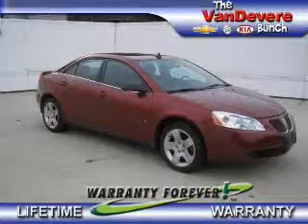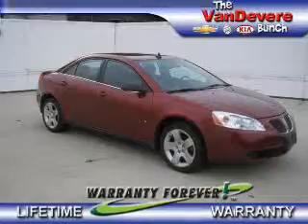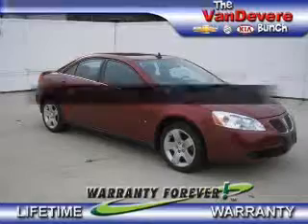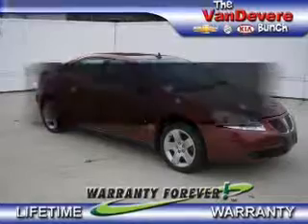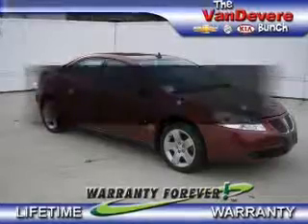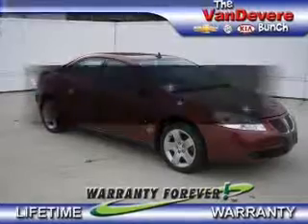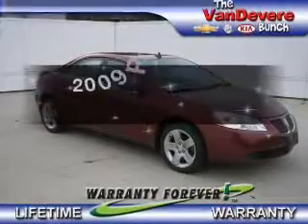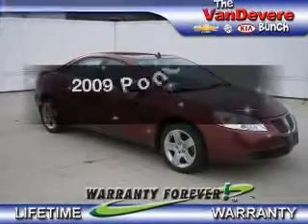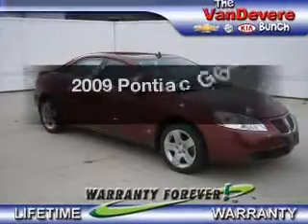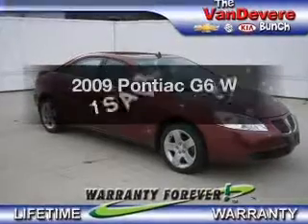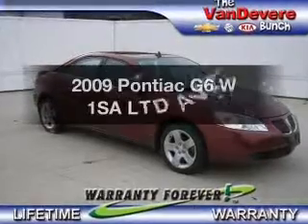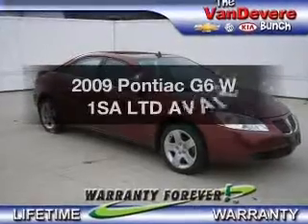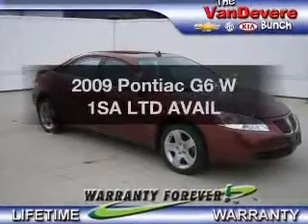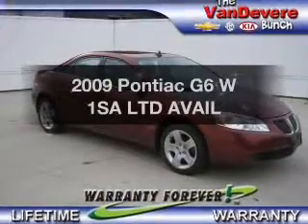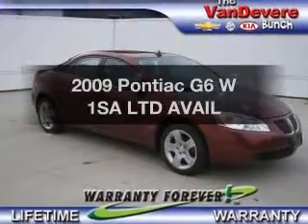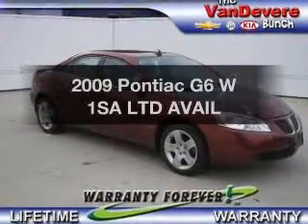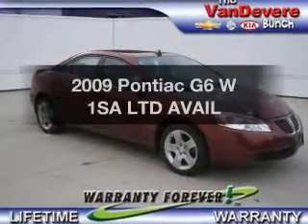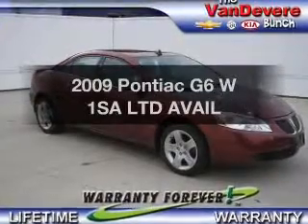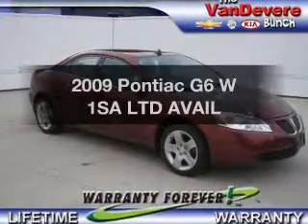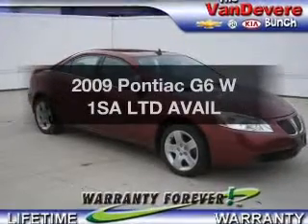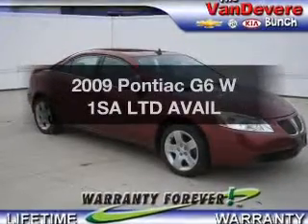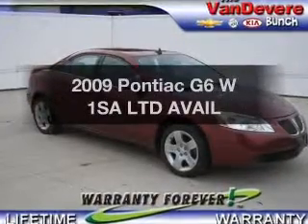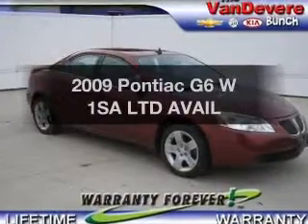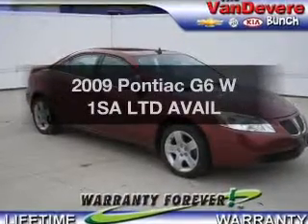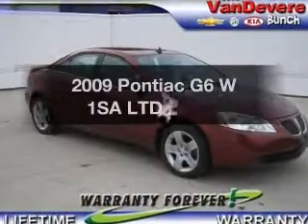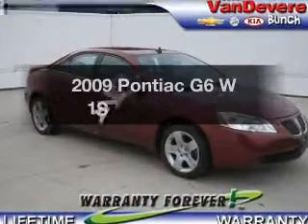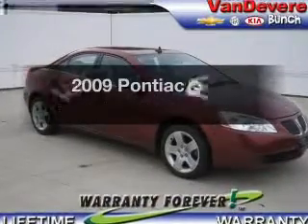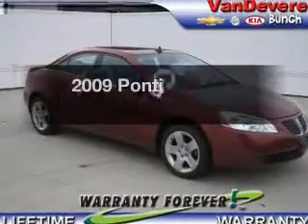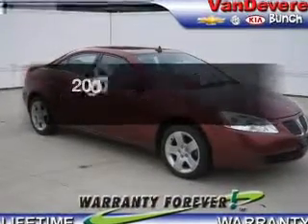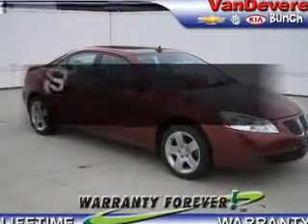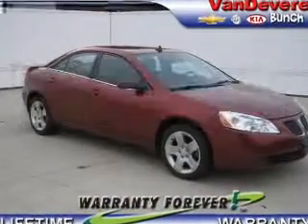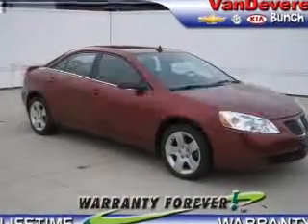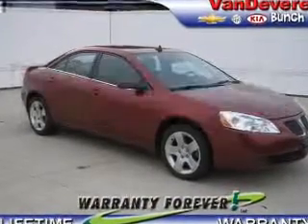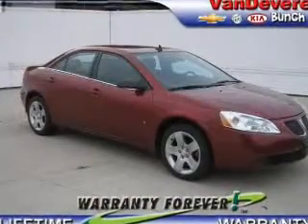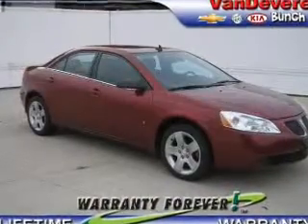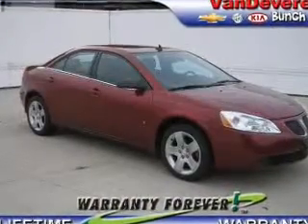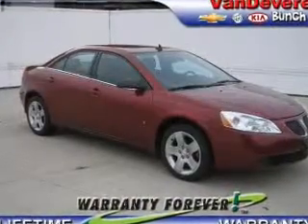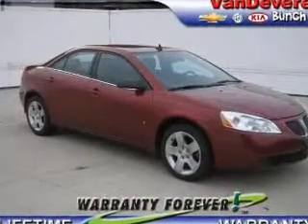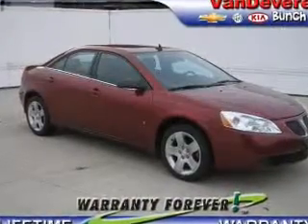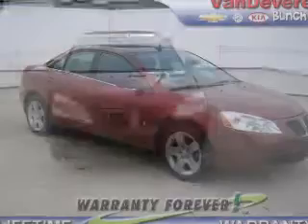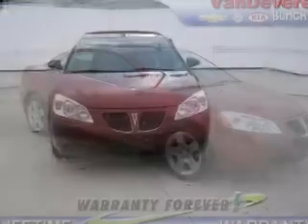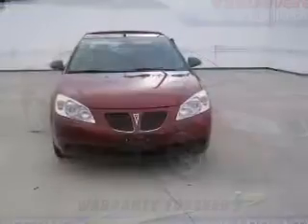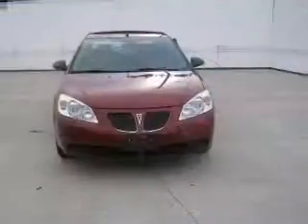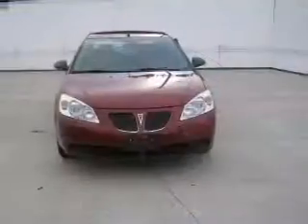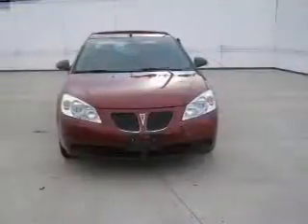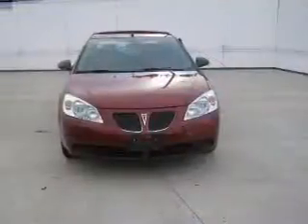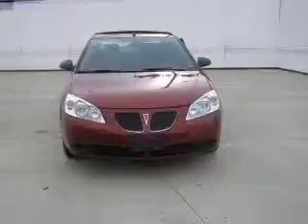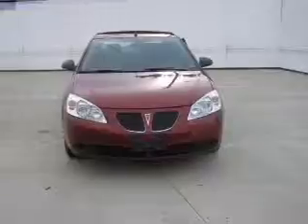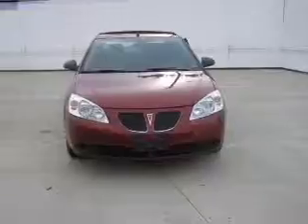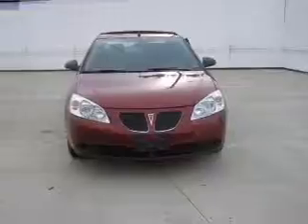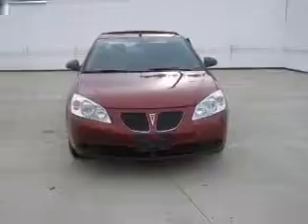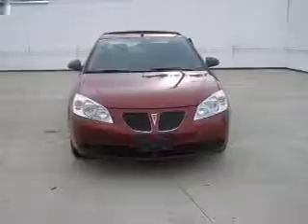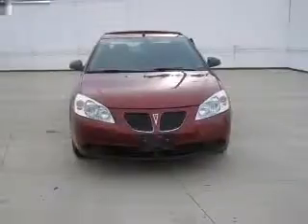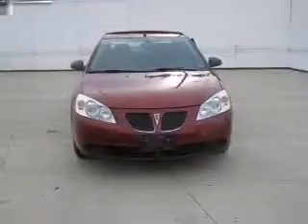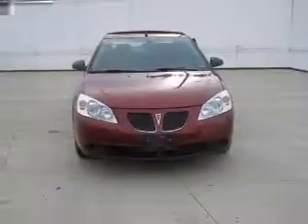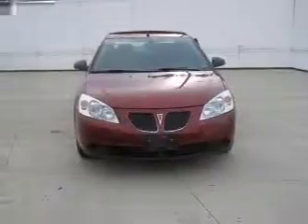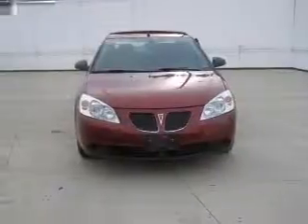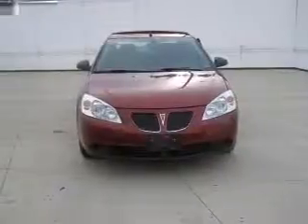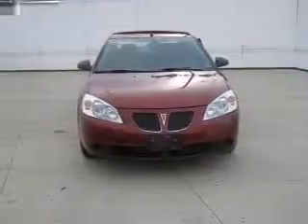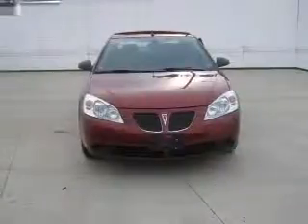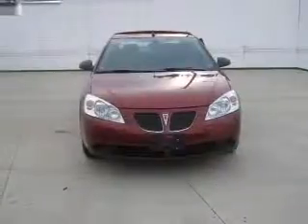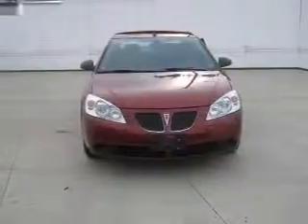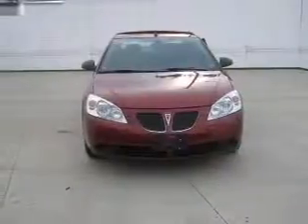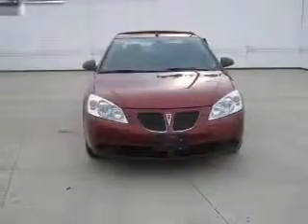Get noticed in this 2009 Pontiac G6. Everything you need under one roof with this great vehicle.